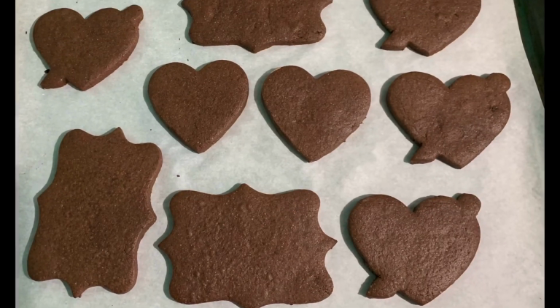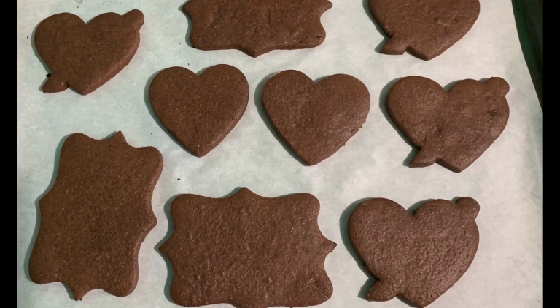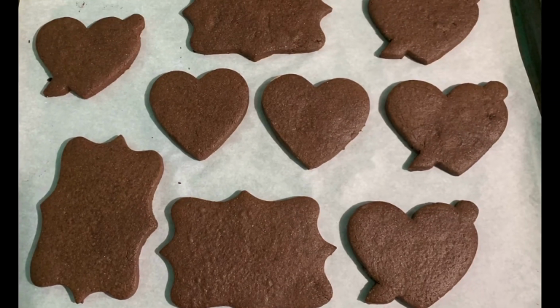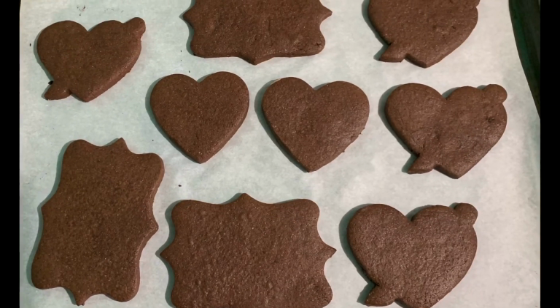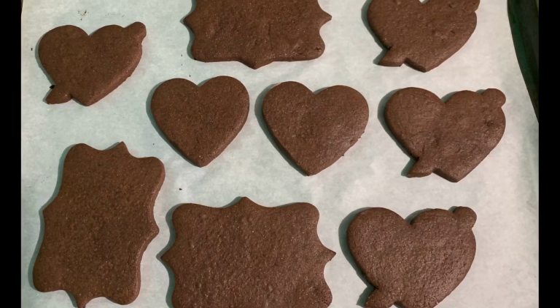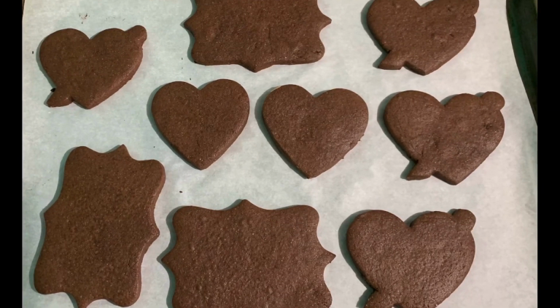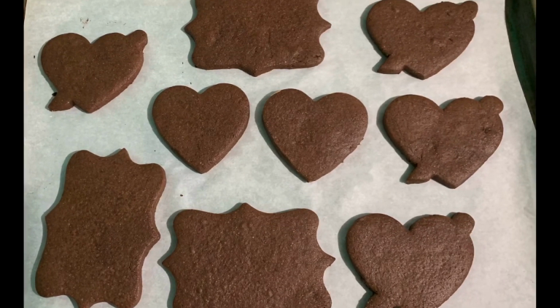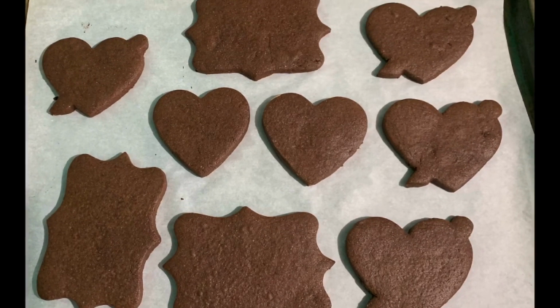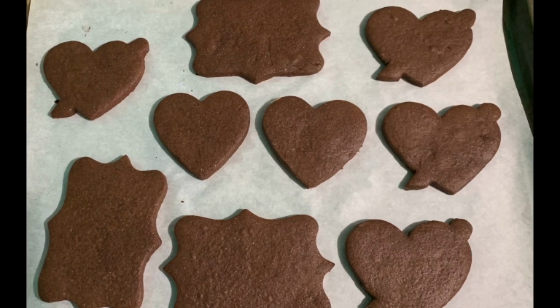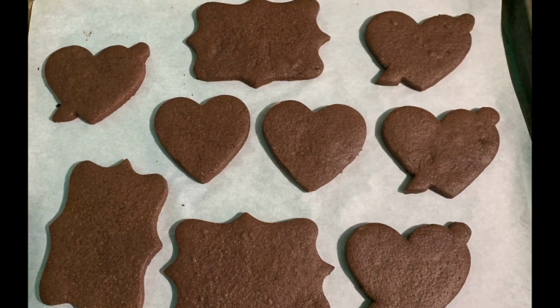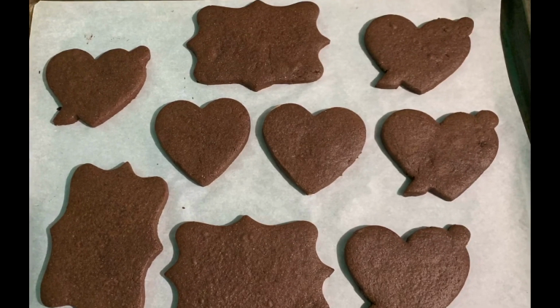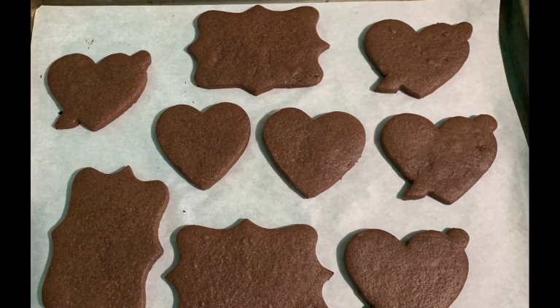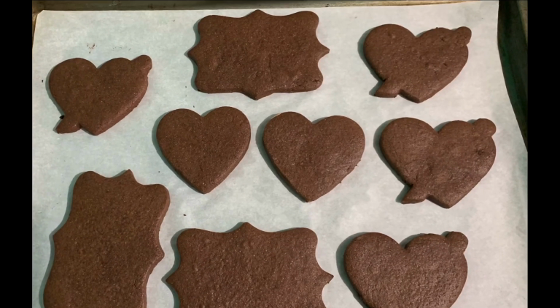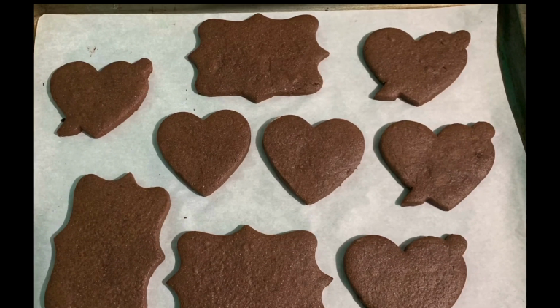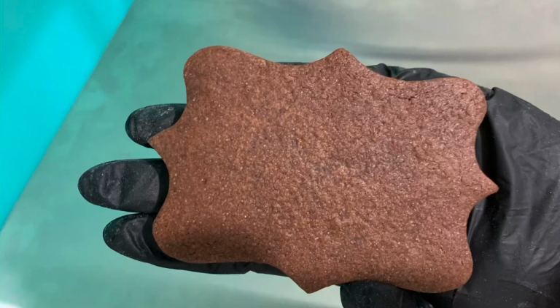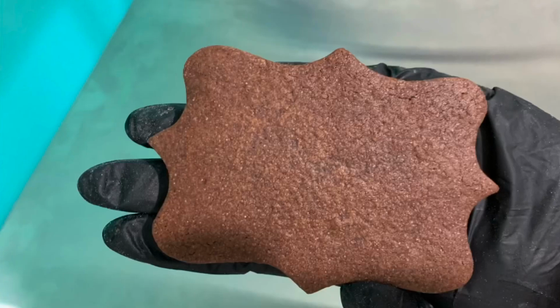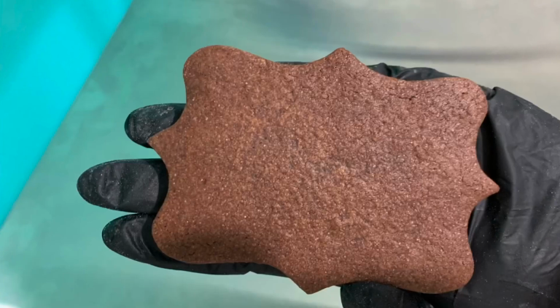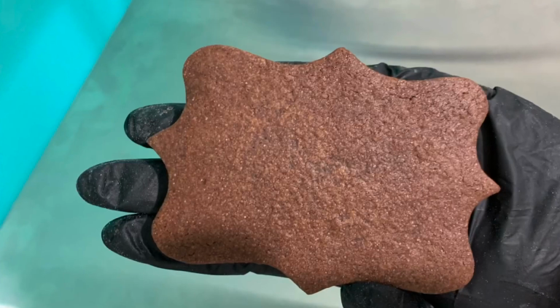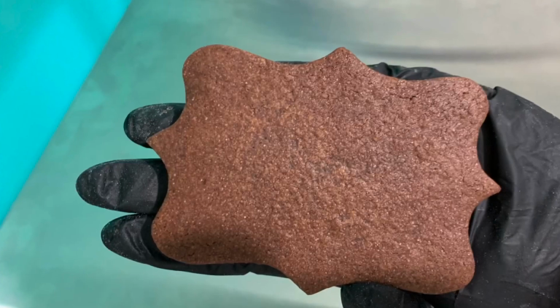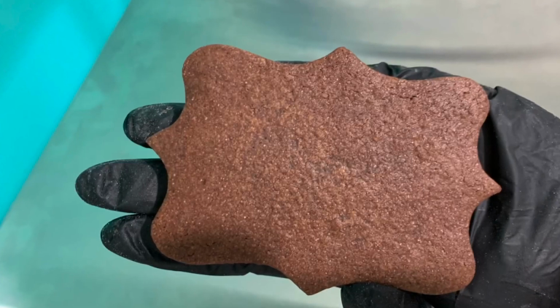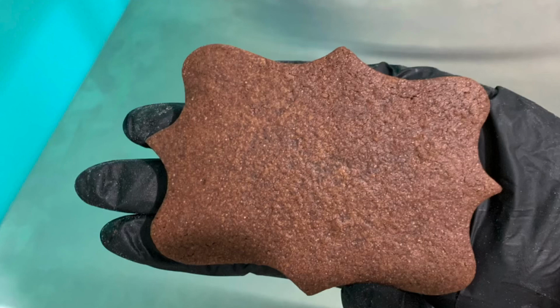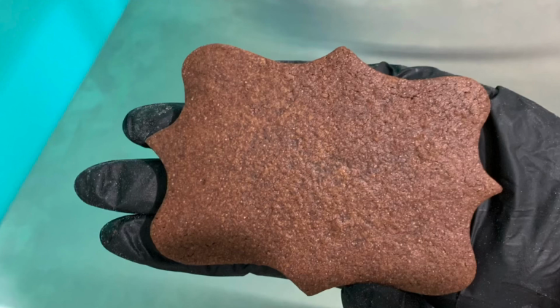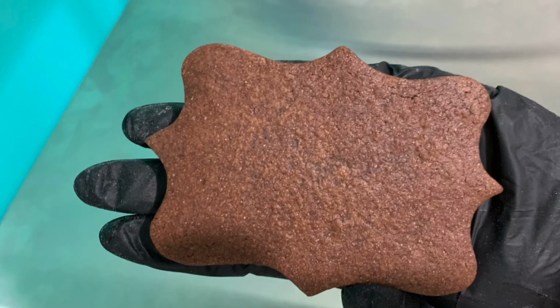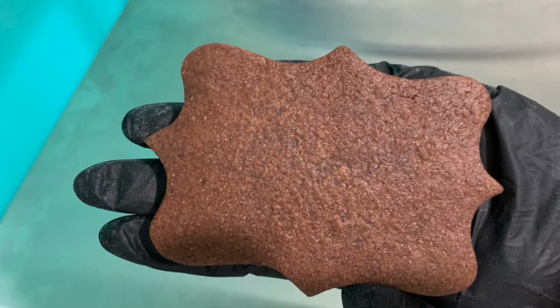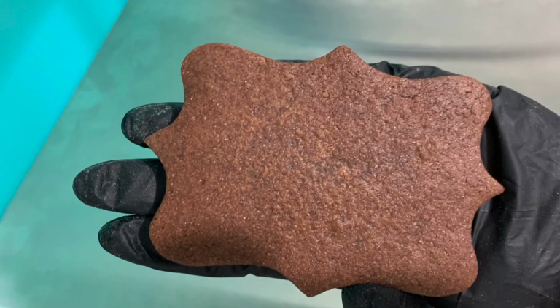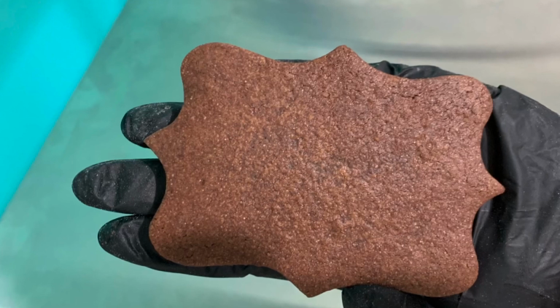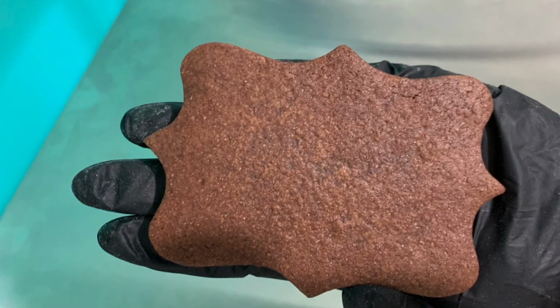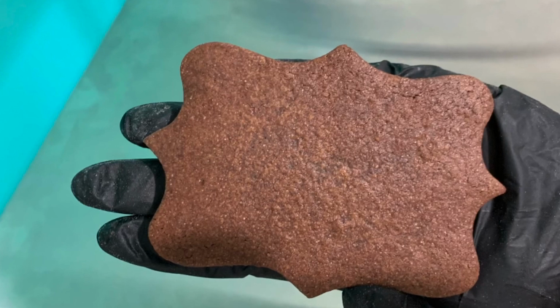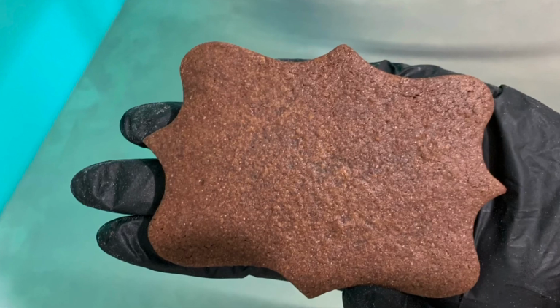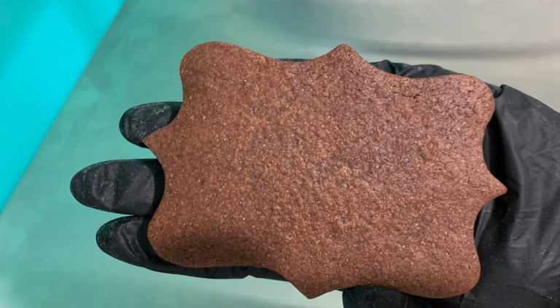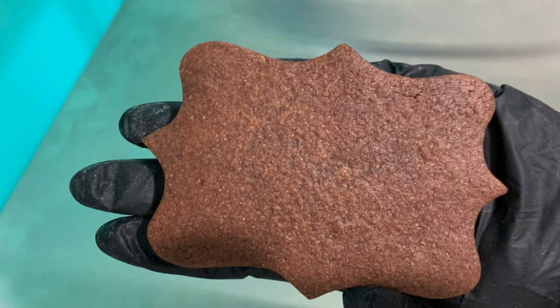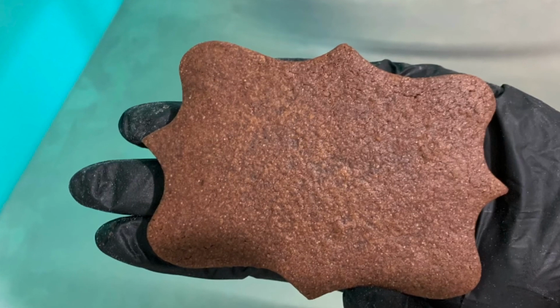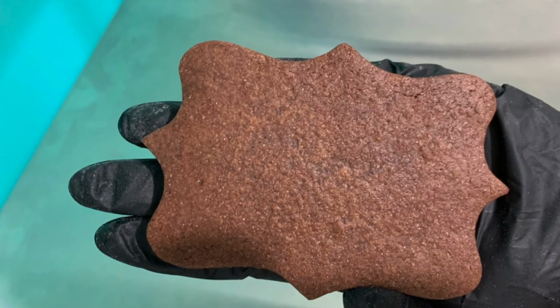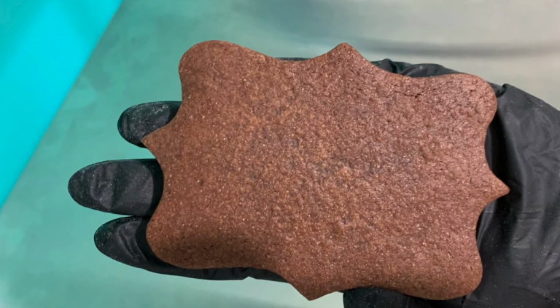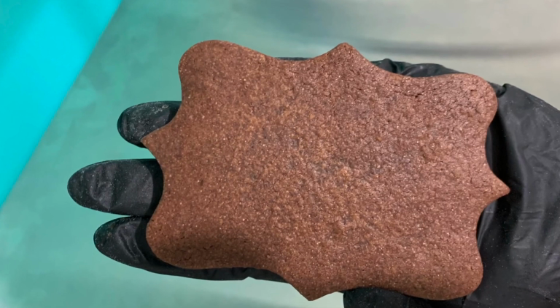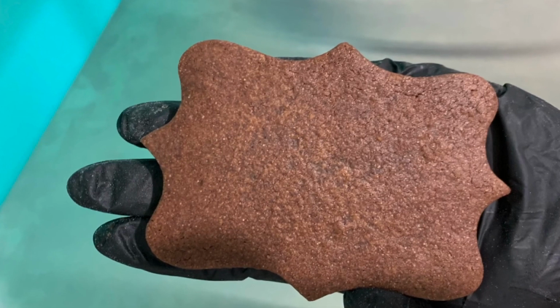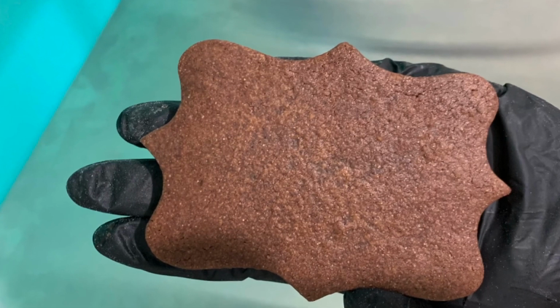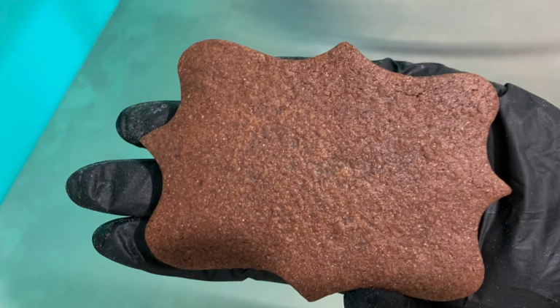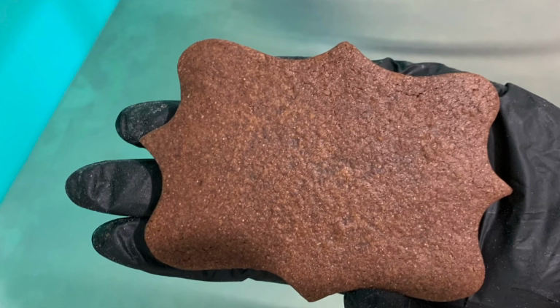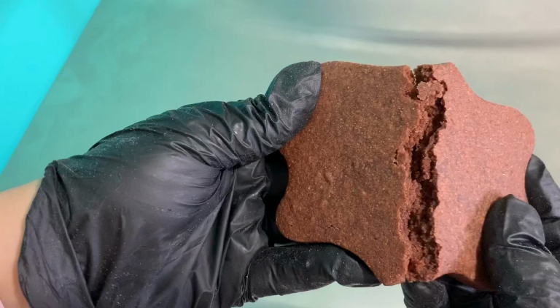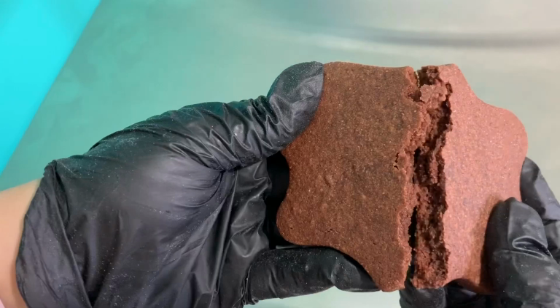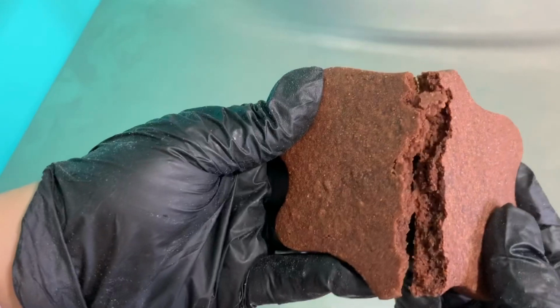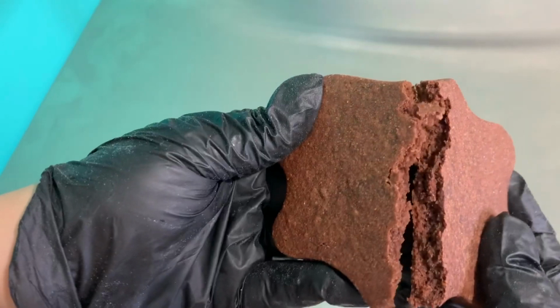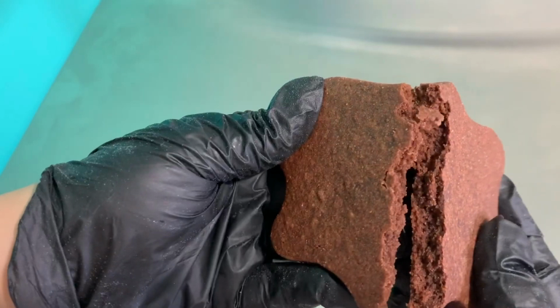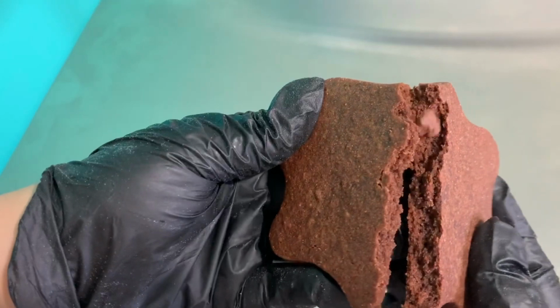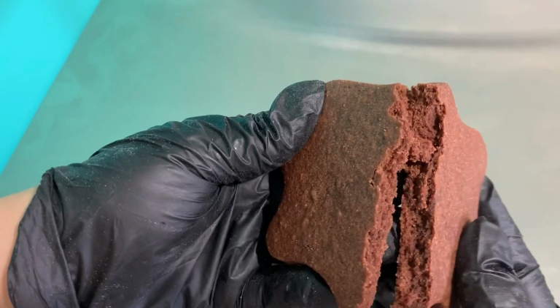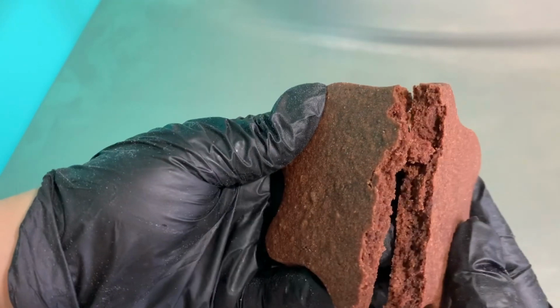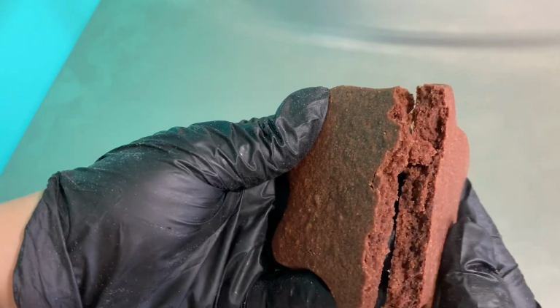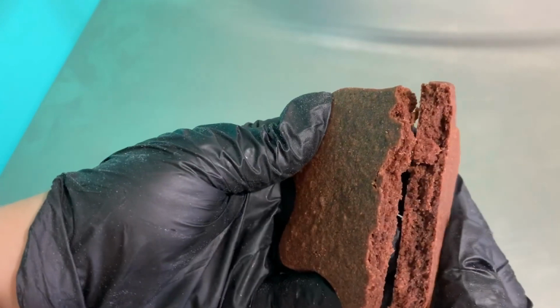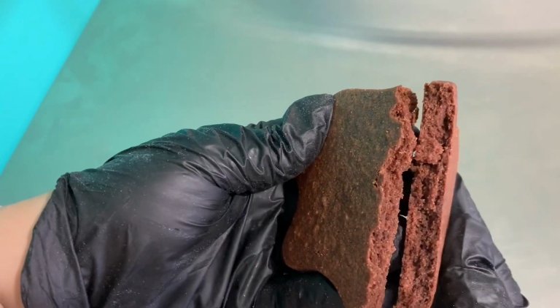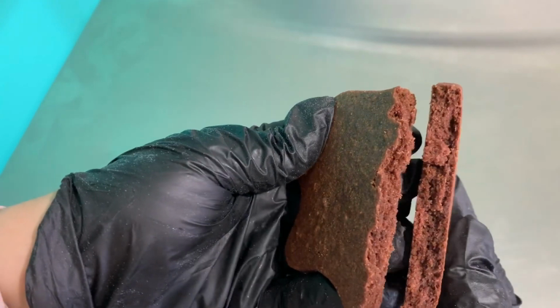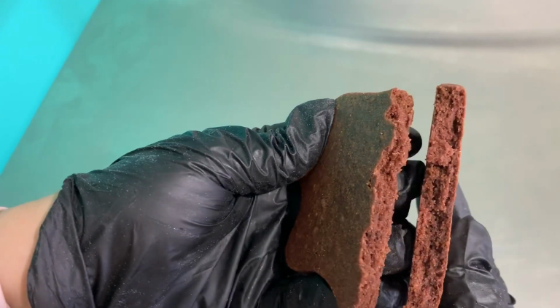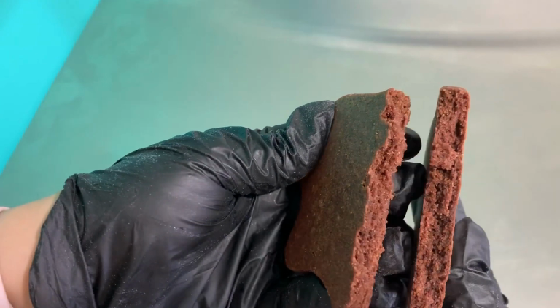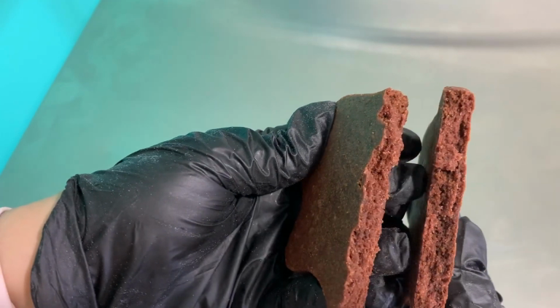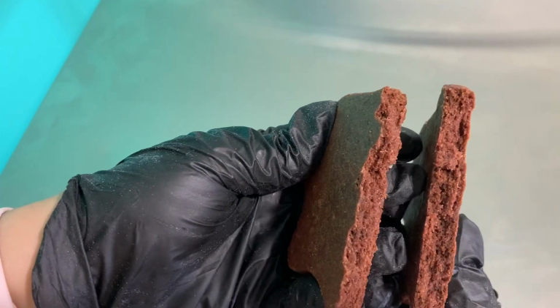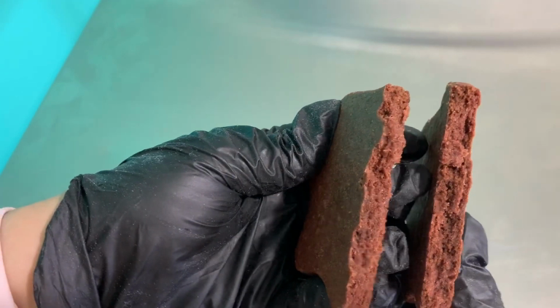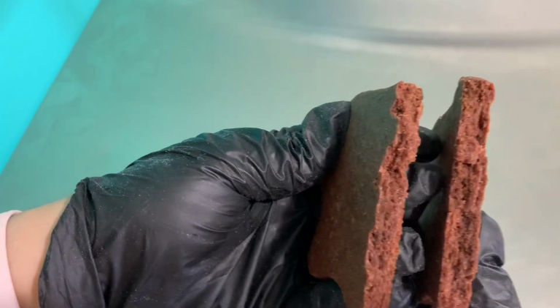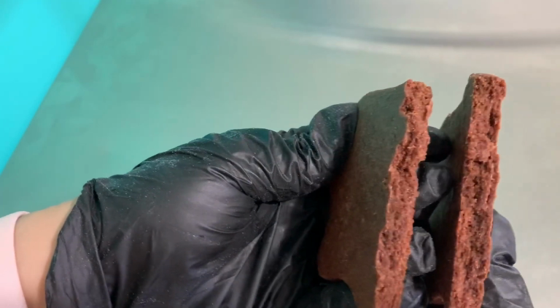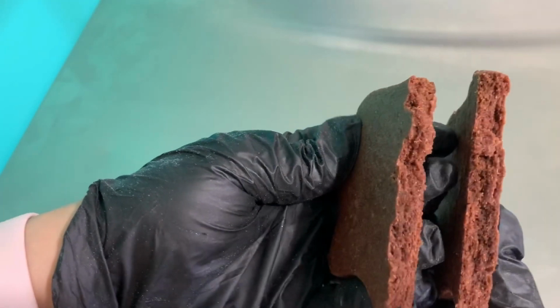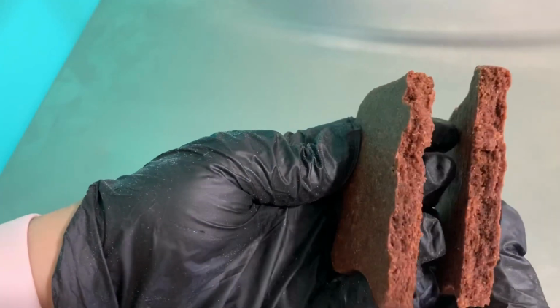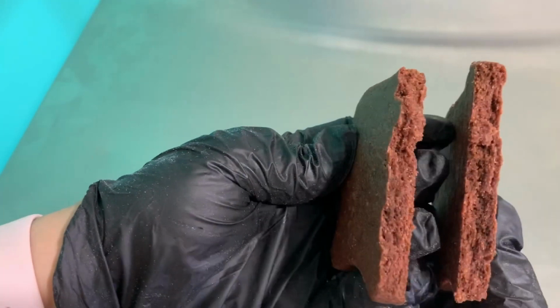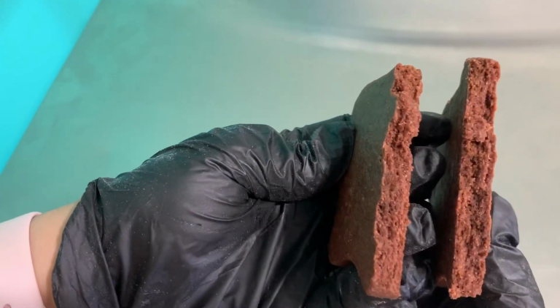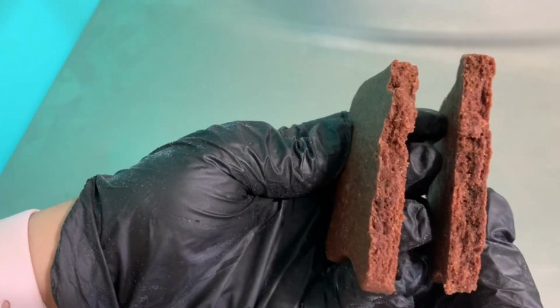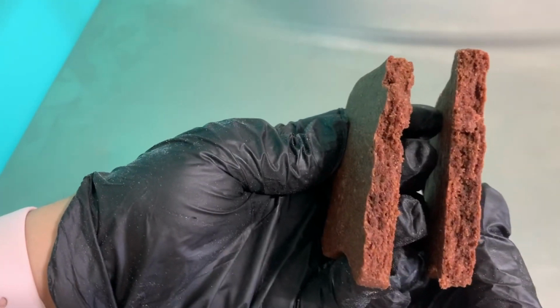Just look at how beautiful these cookies come out and check out that fudgy center. They are absolutely delicious. I hope you all enjoy!